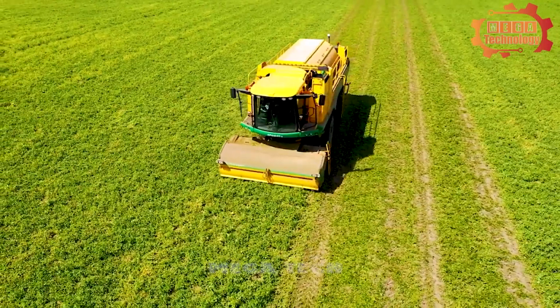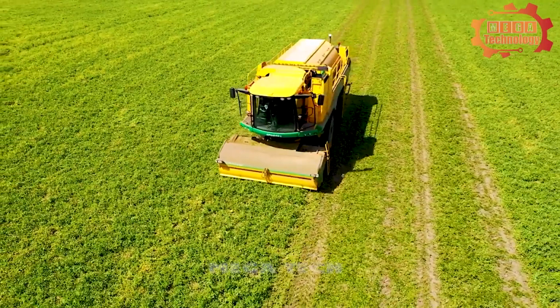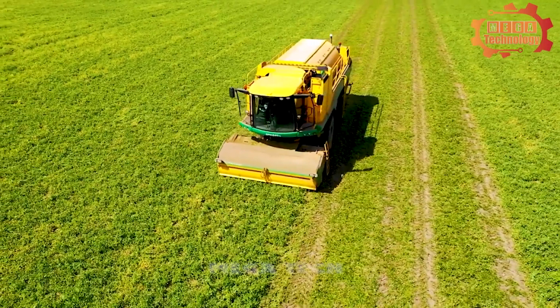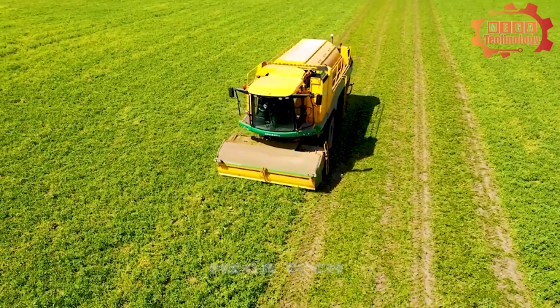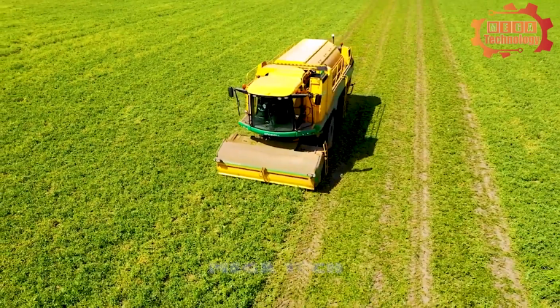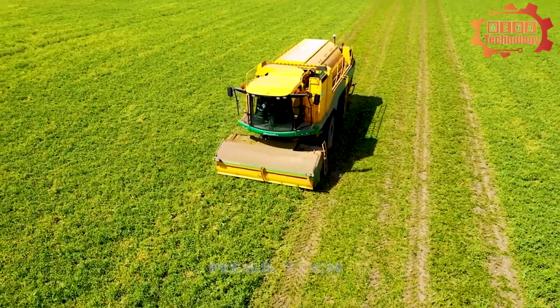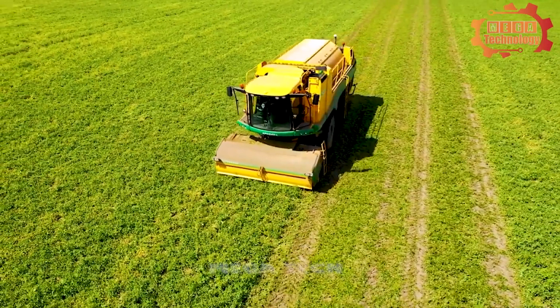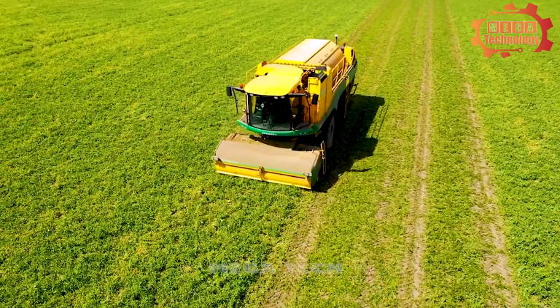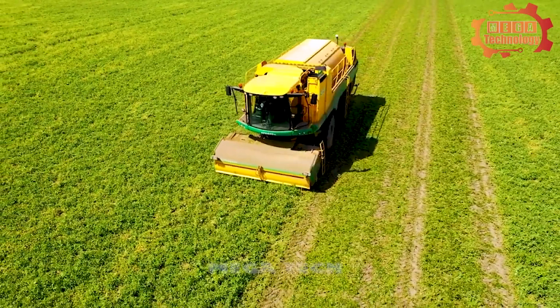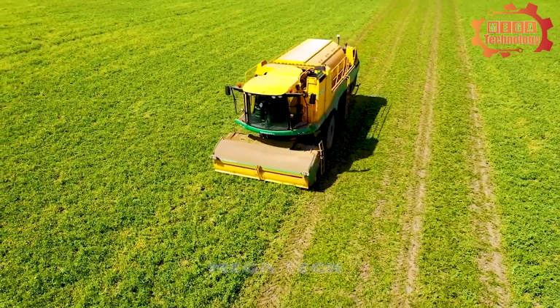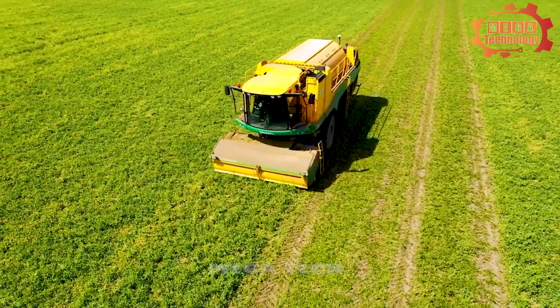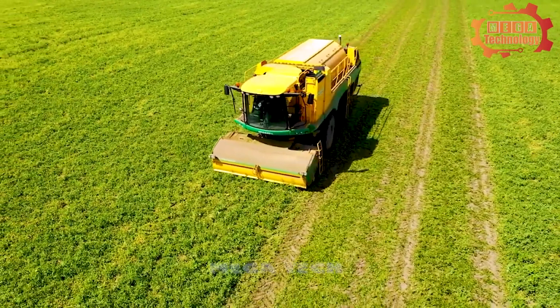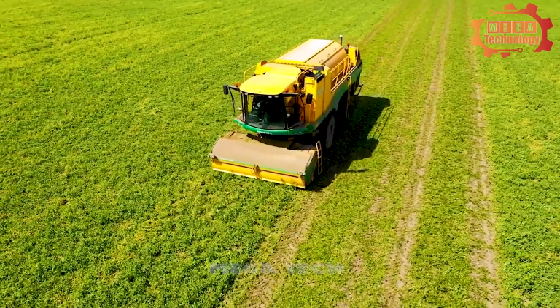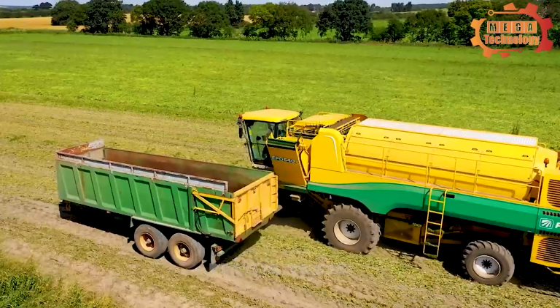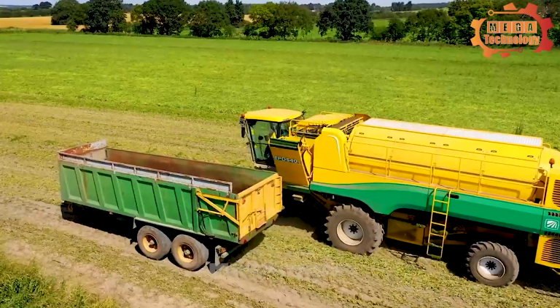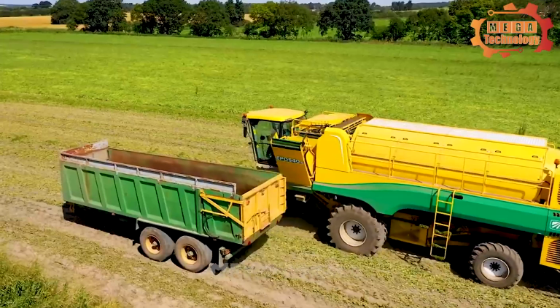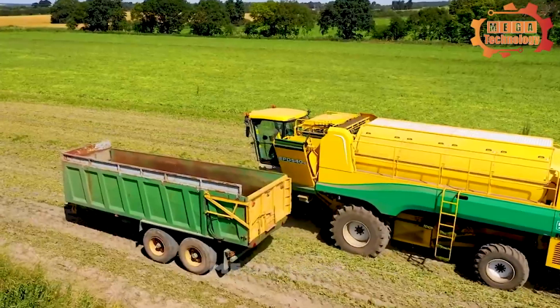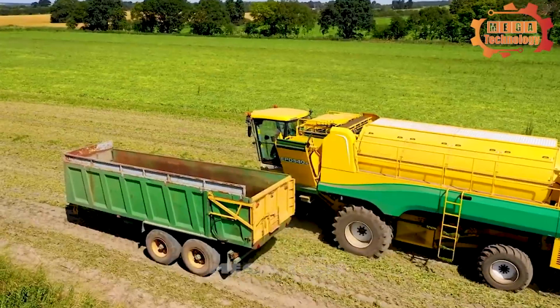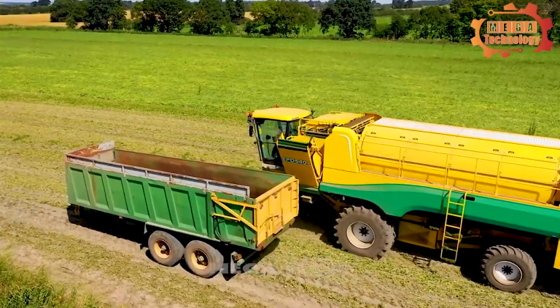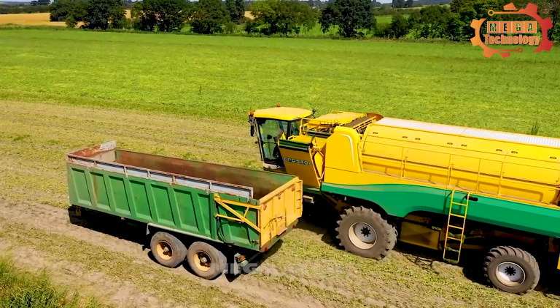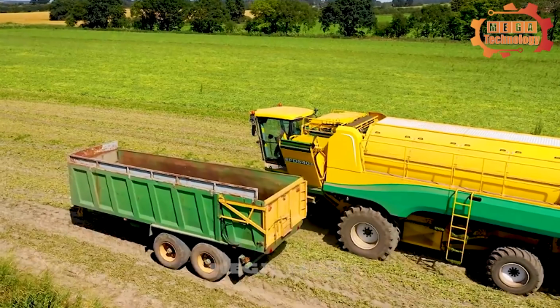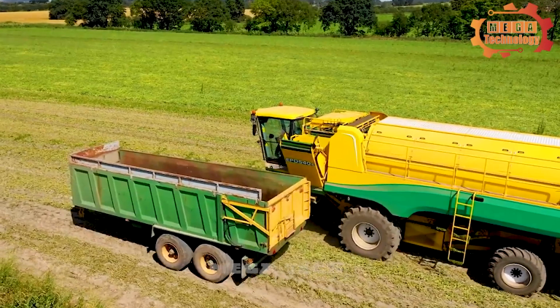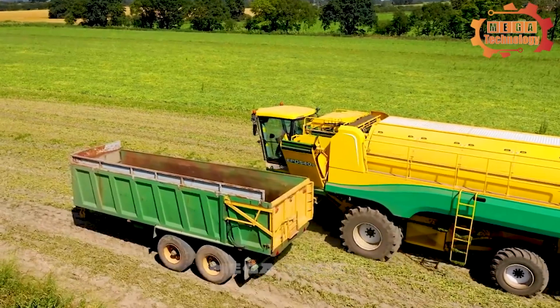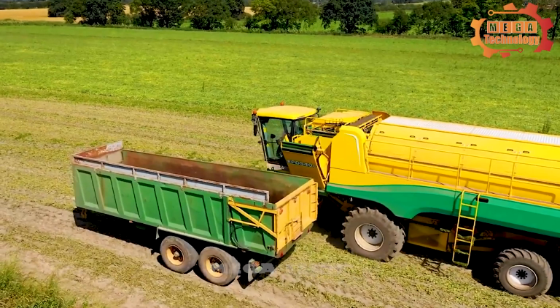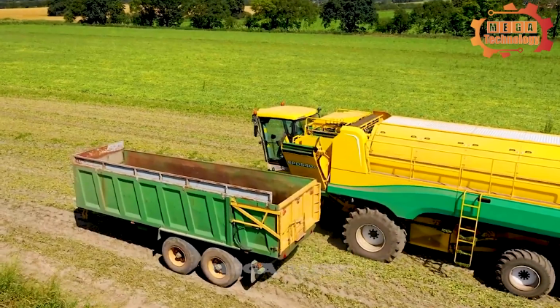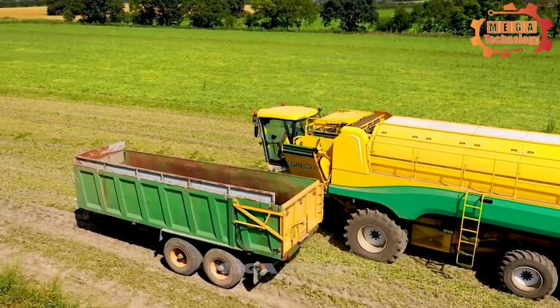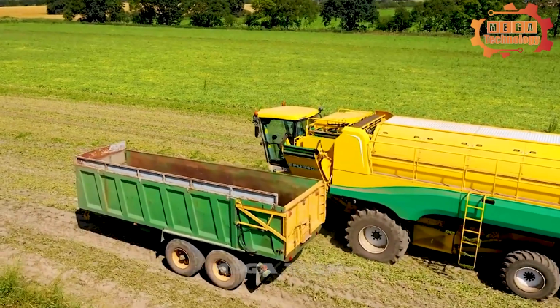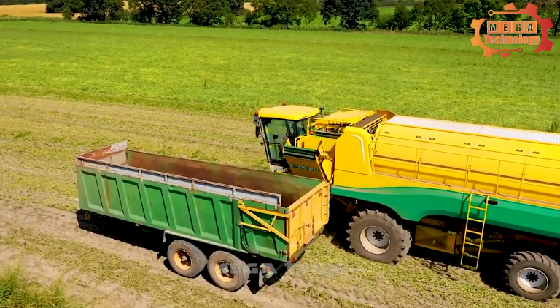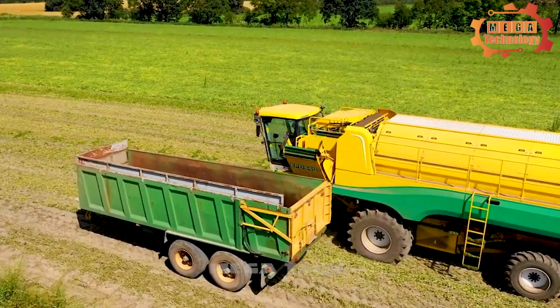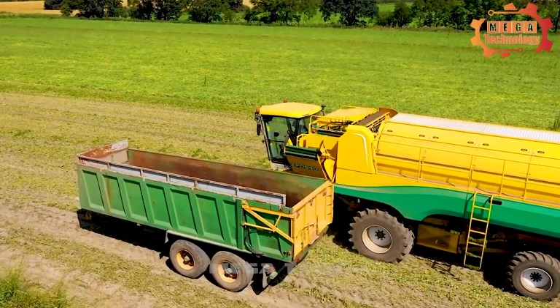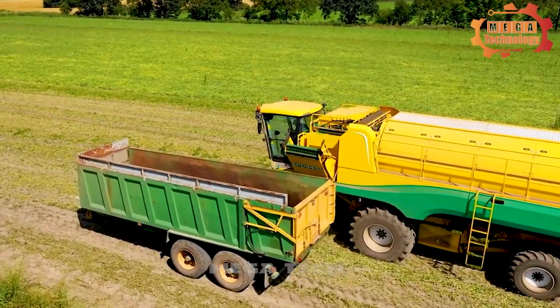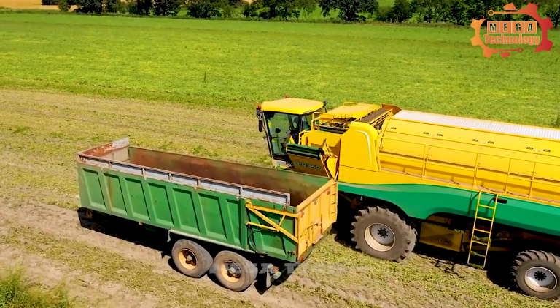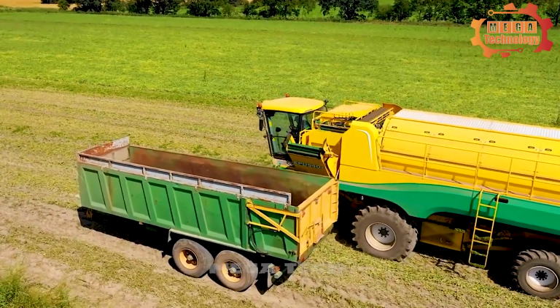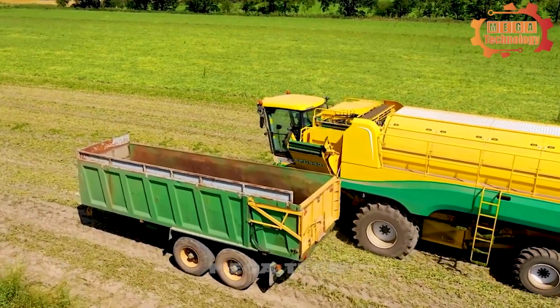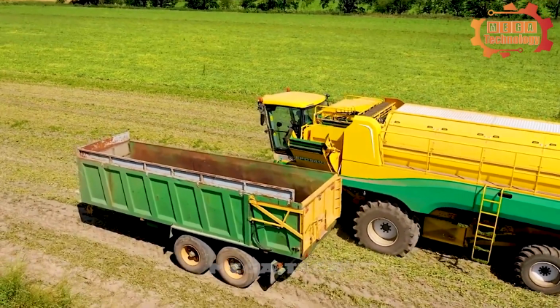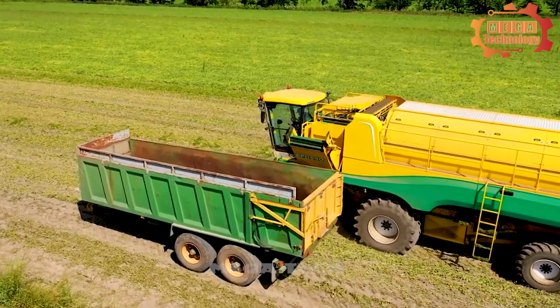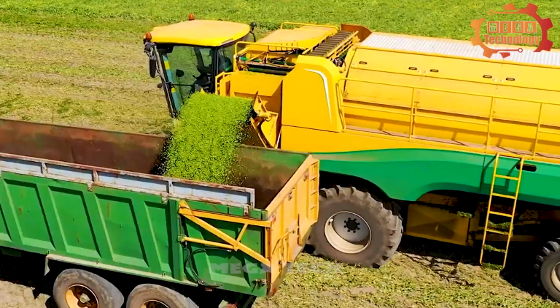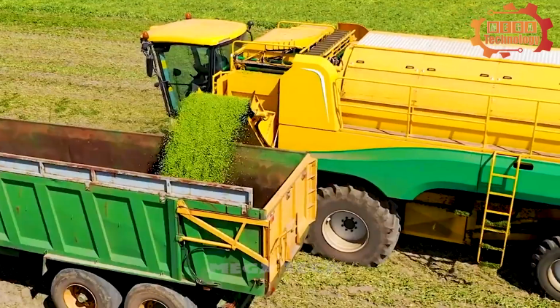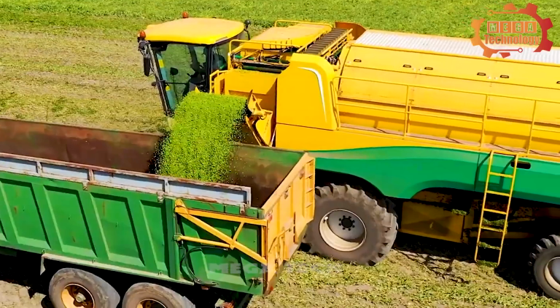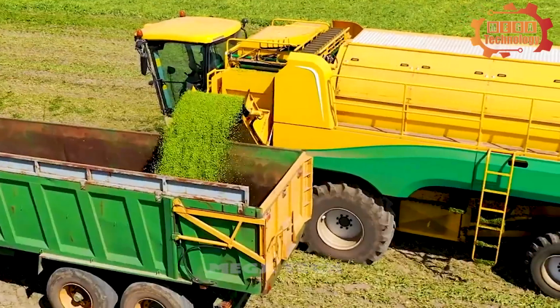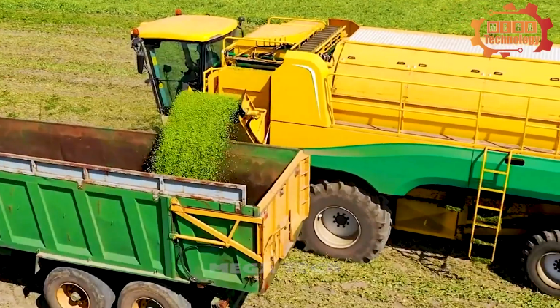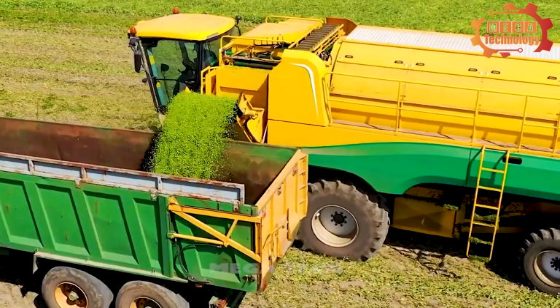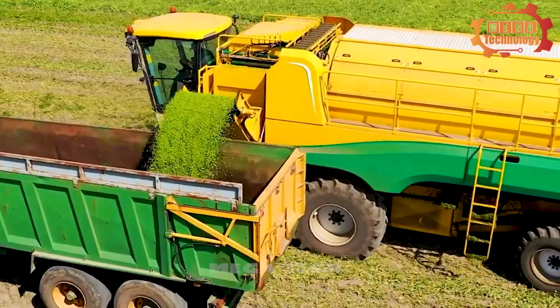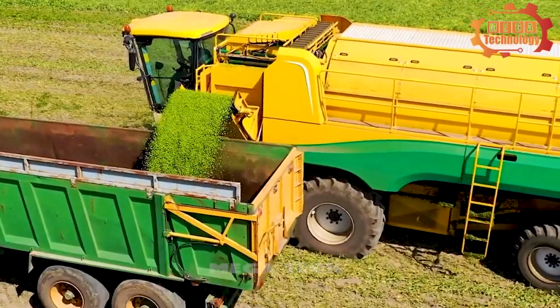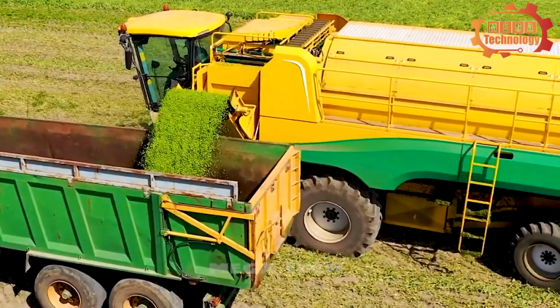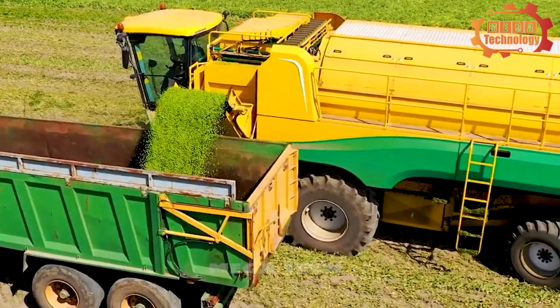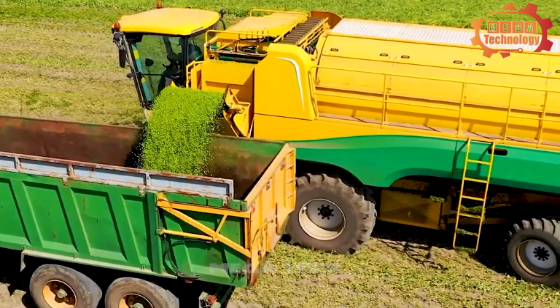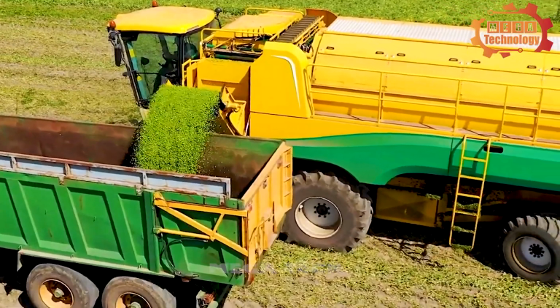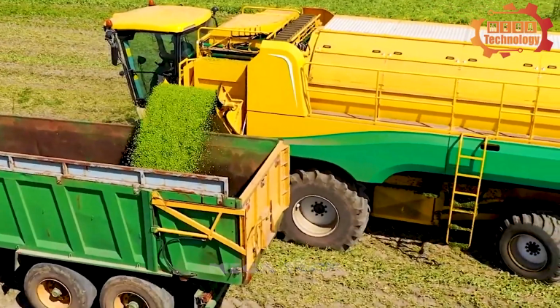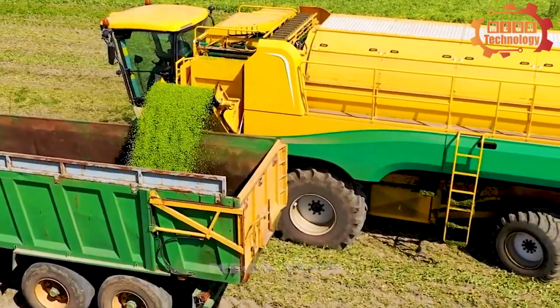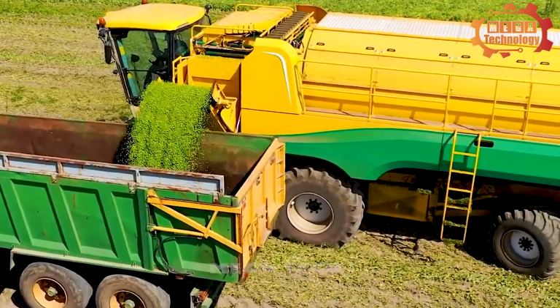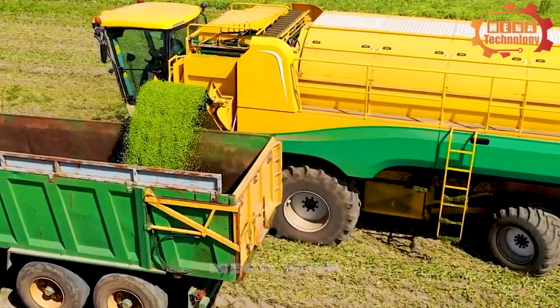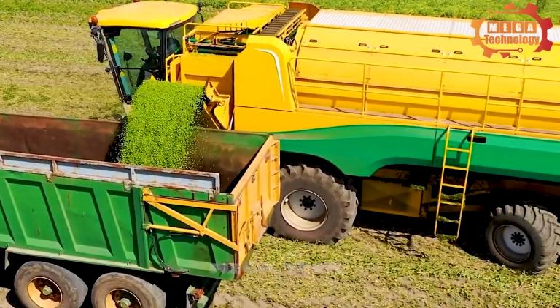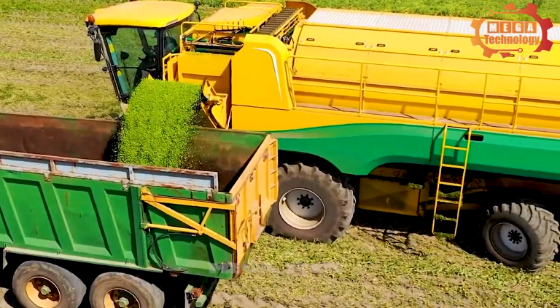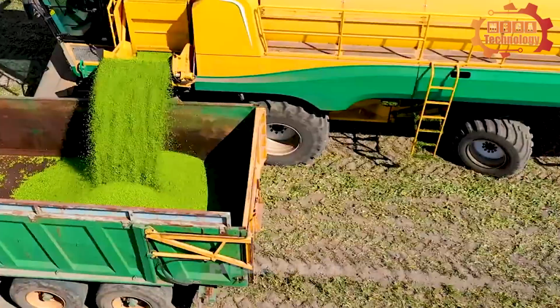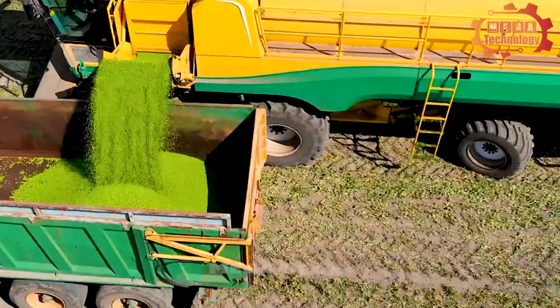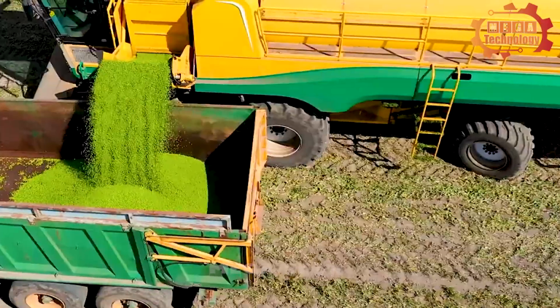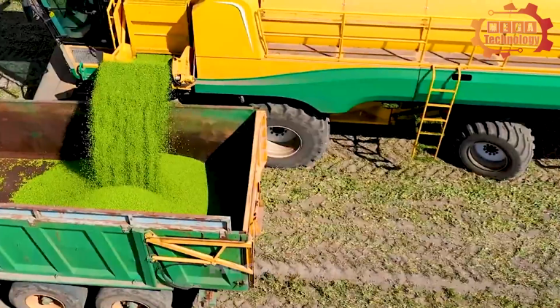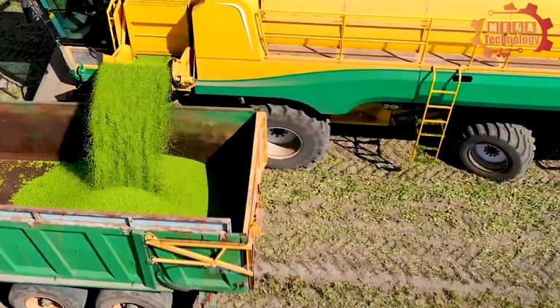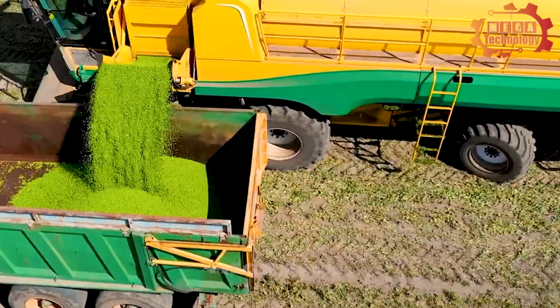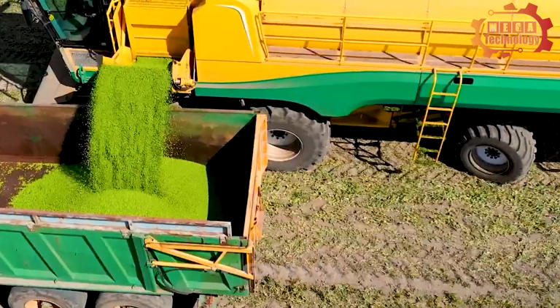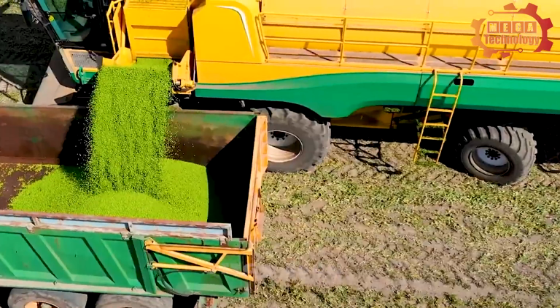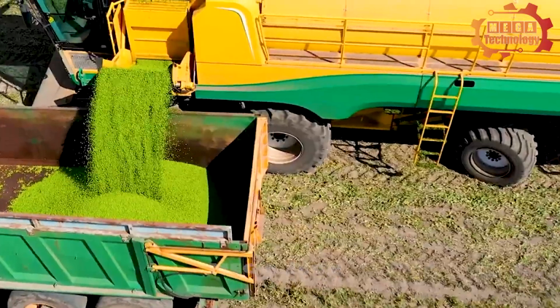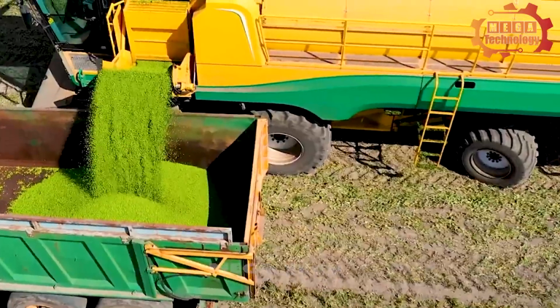At this time, the beans have been harvested. They are transferred to another specialized box to be taken to storage.